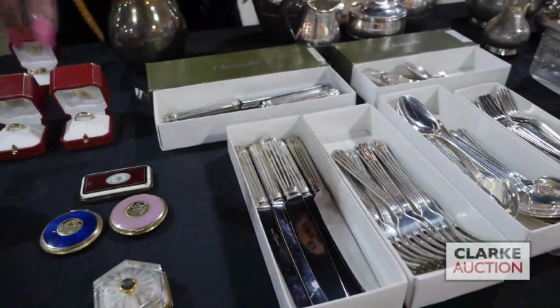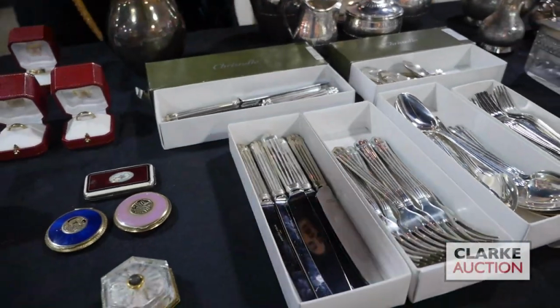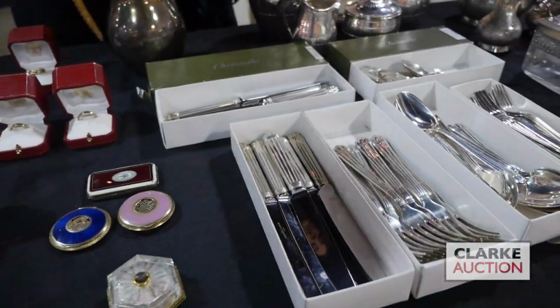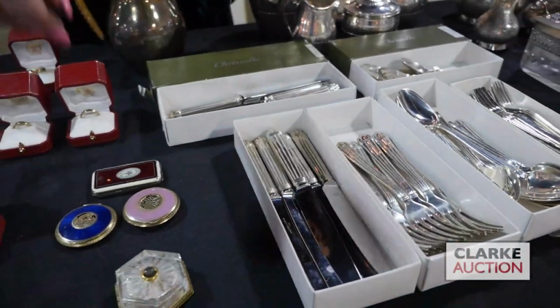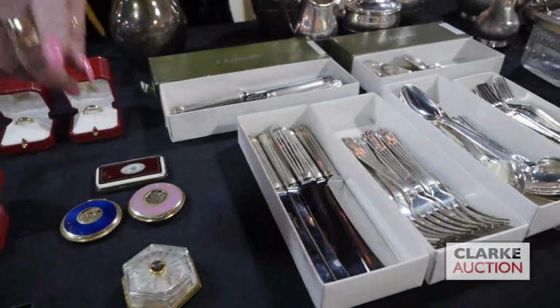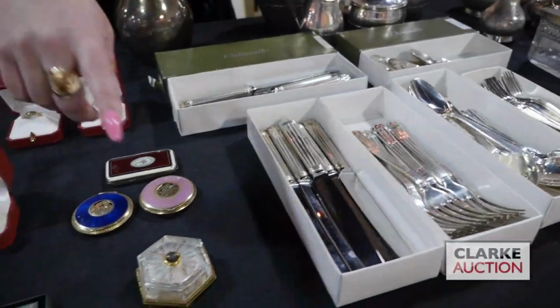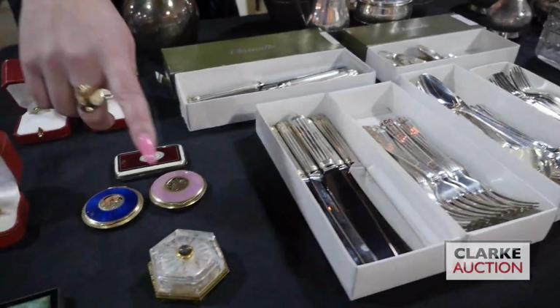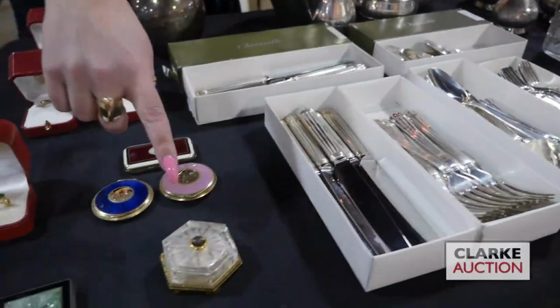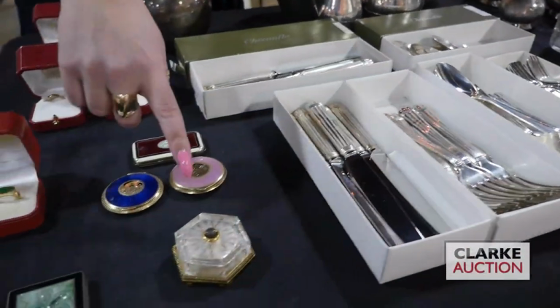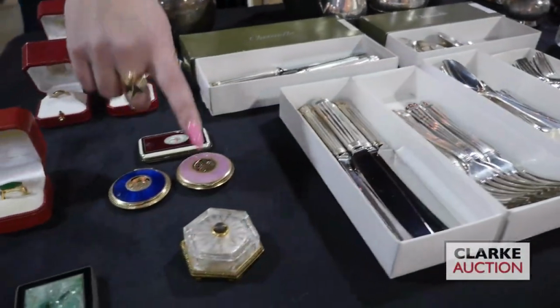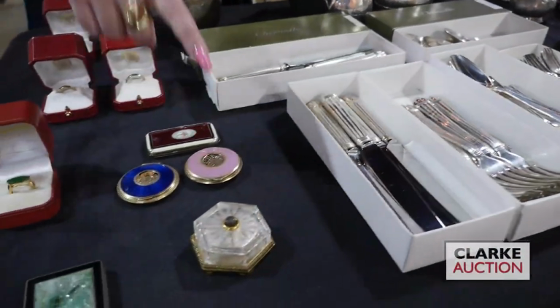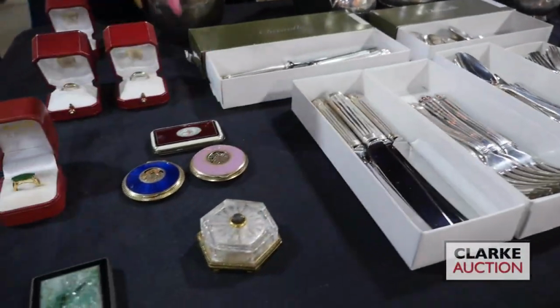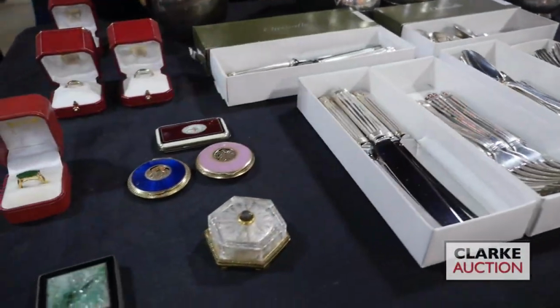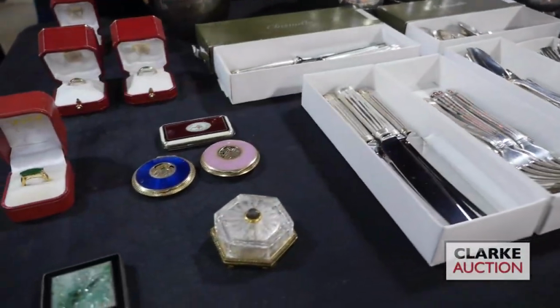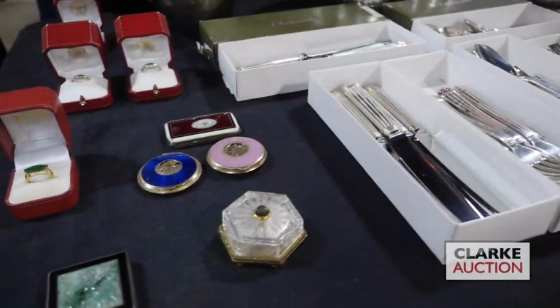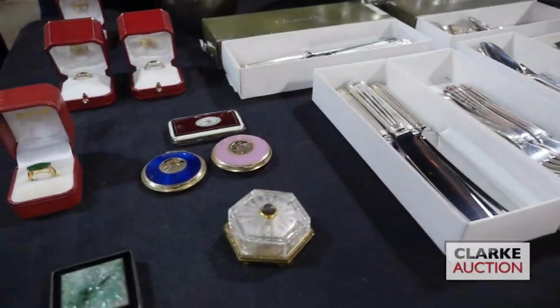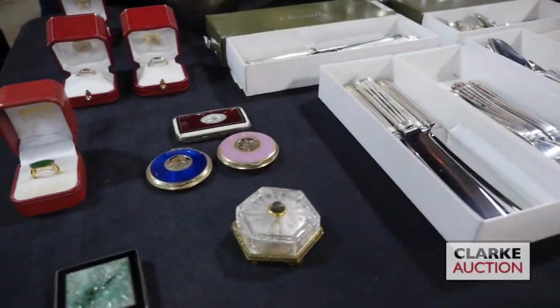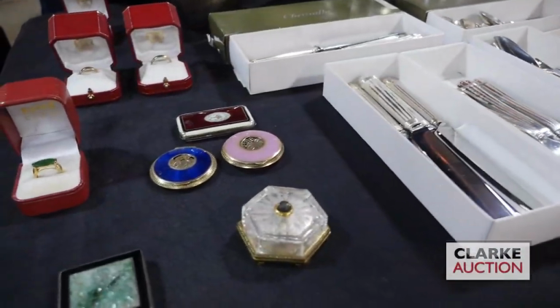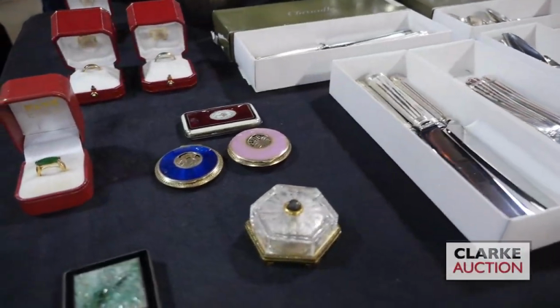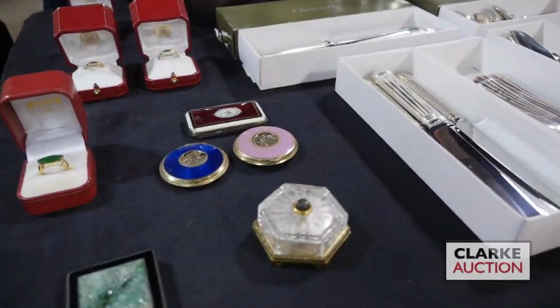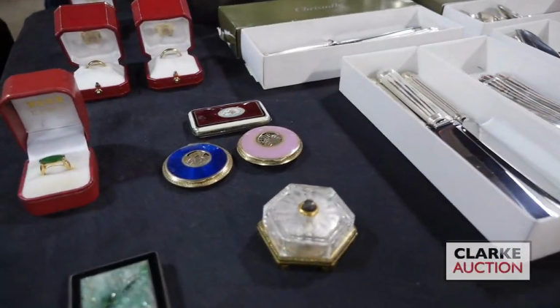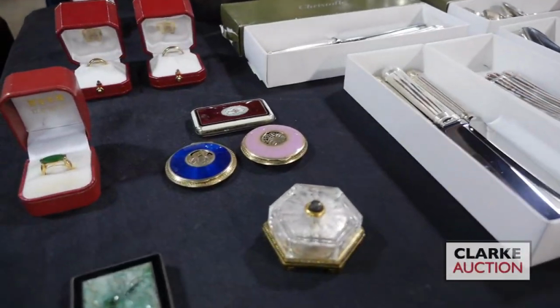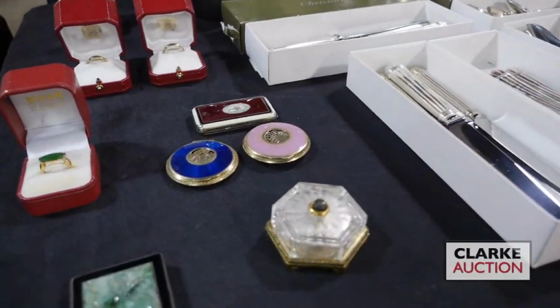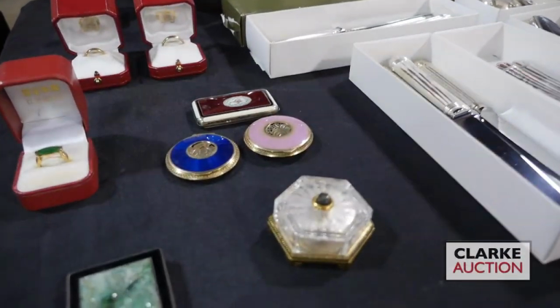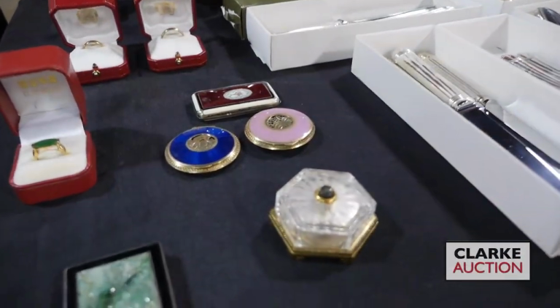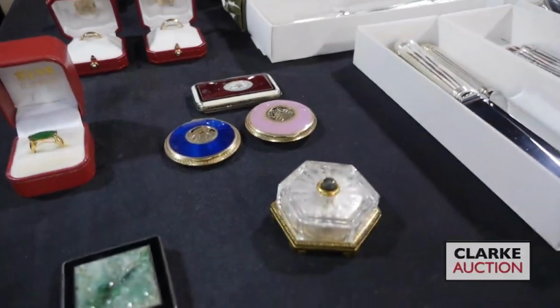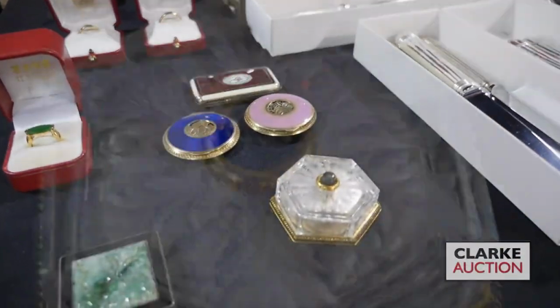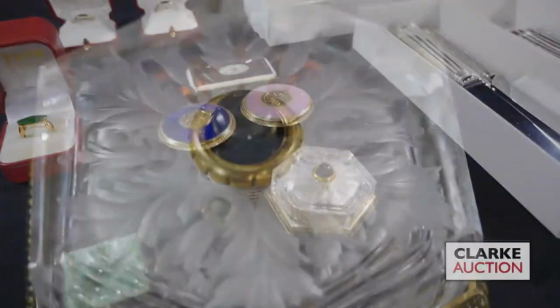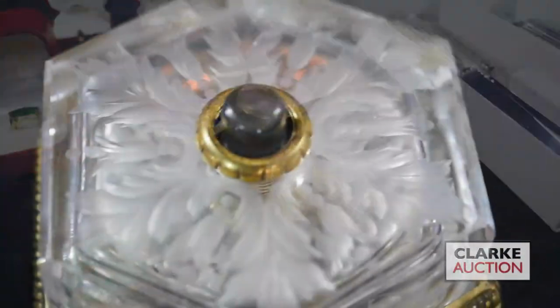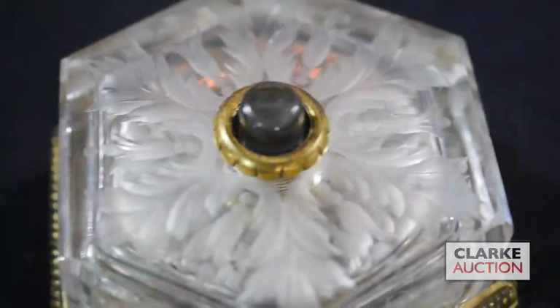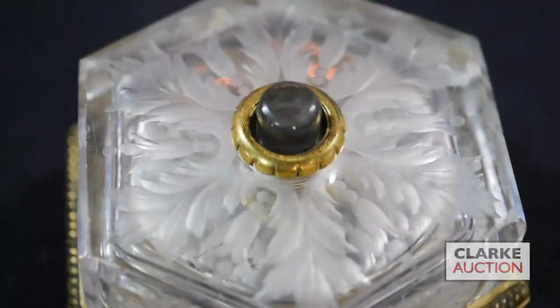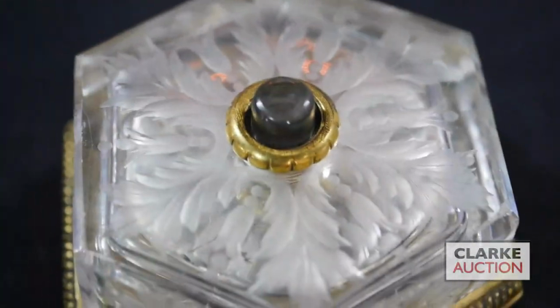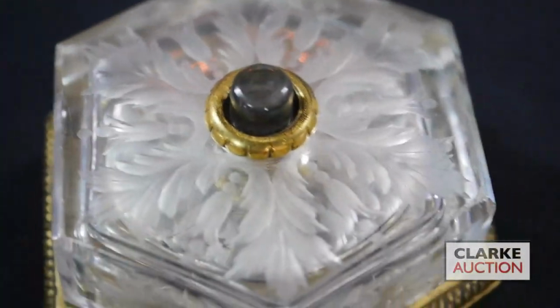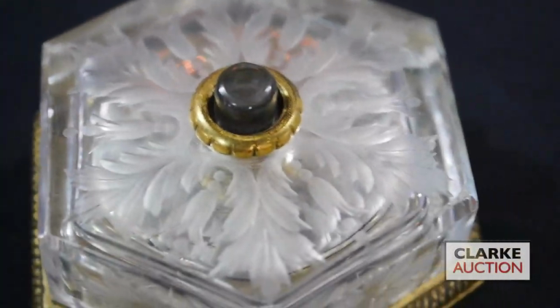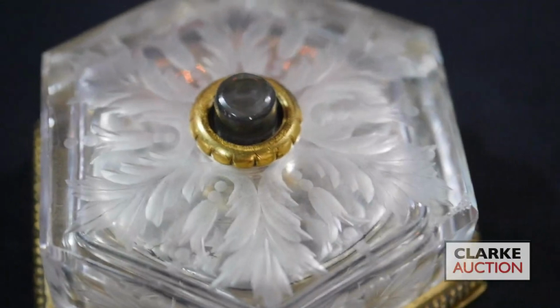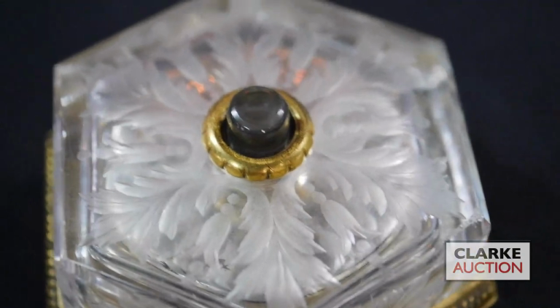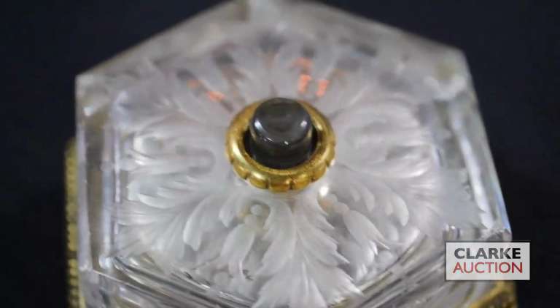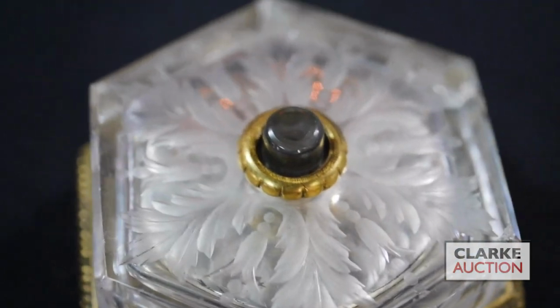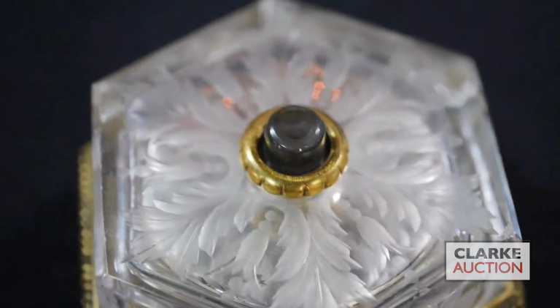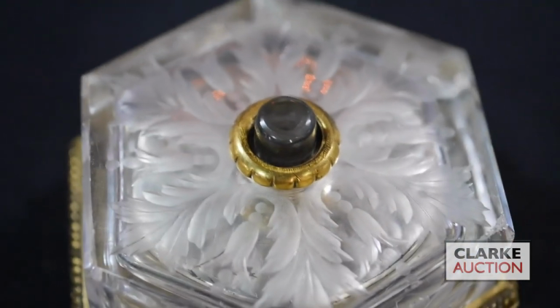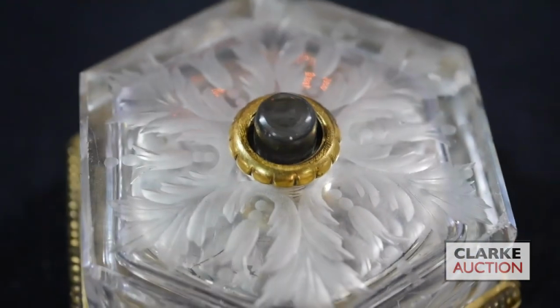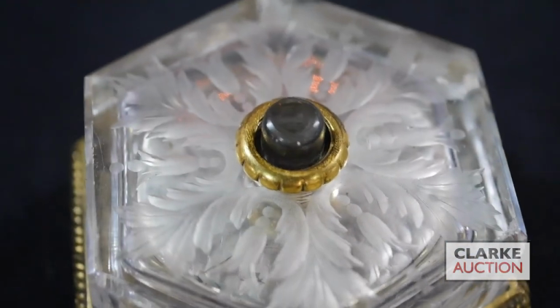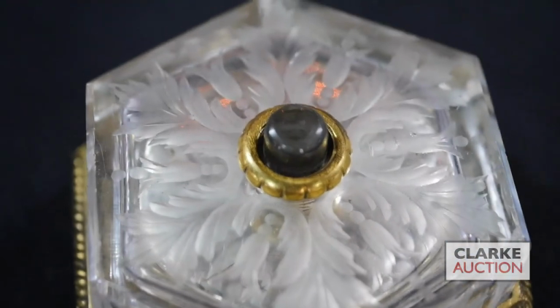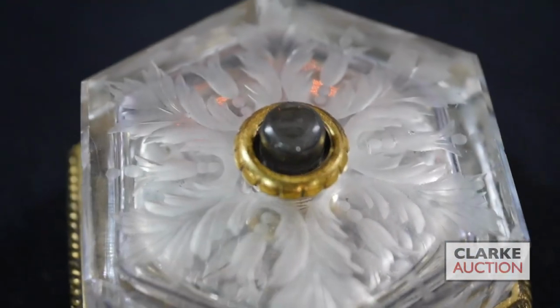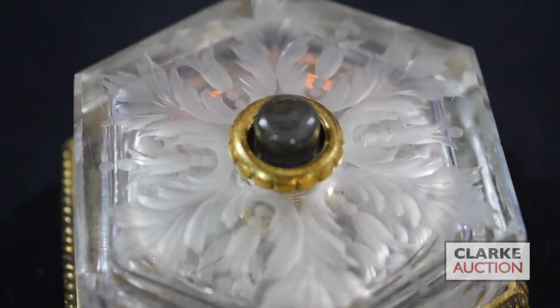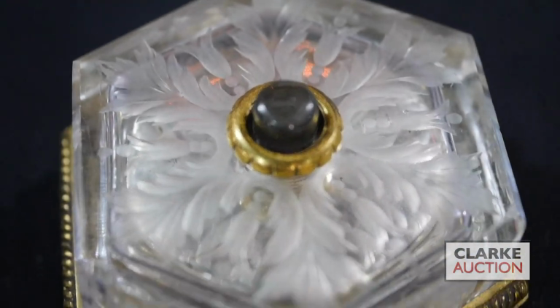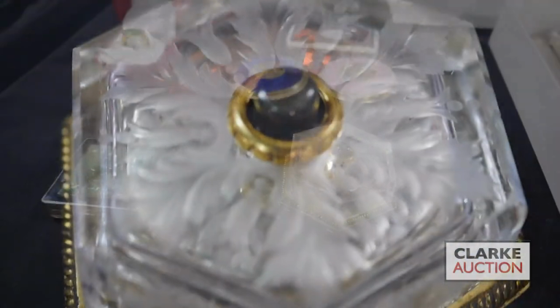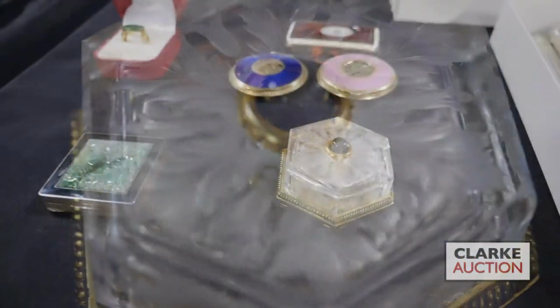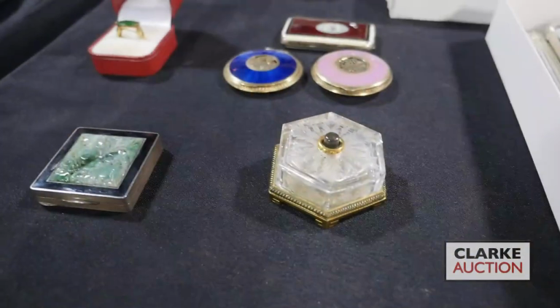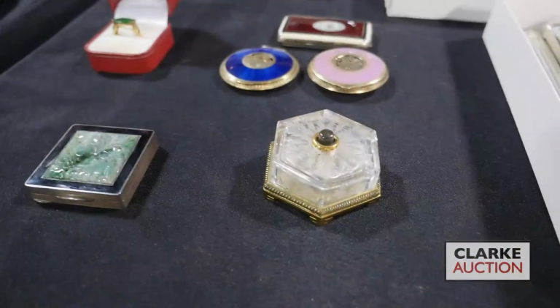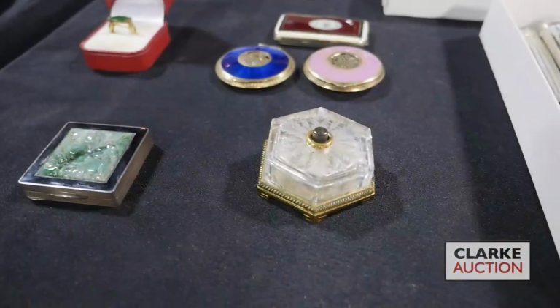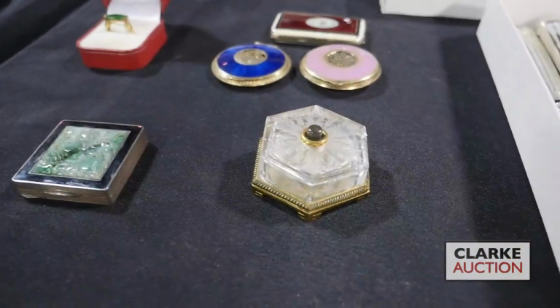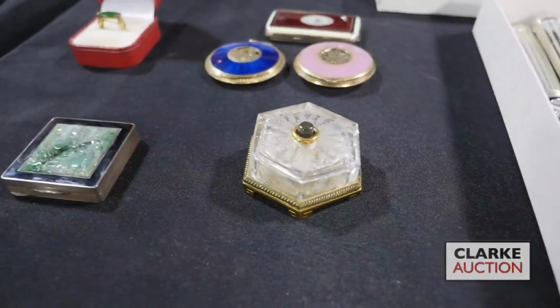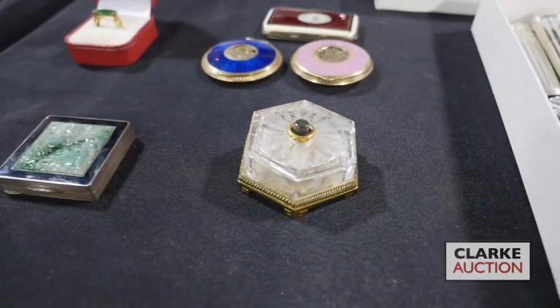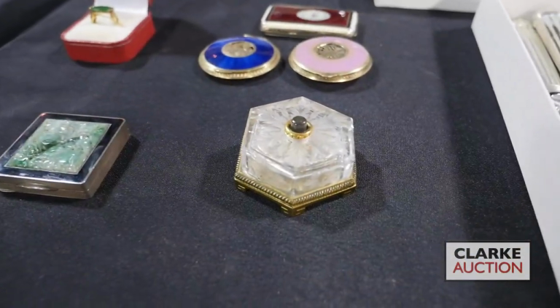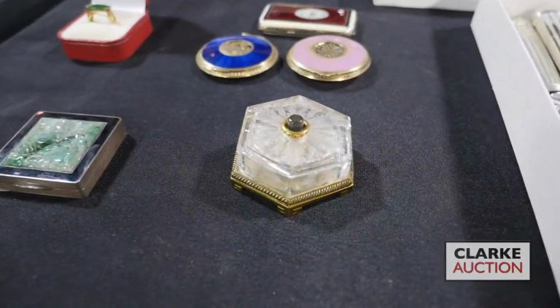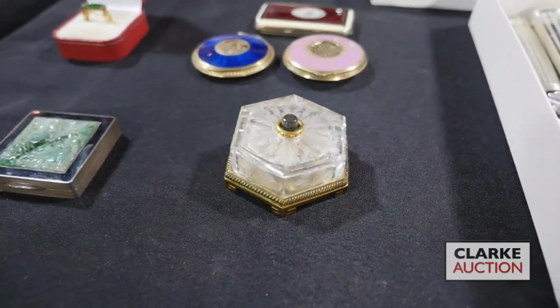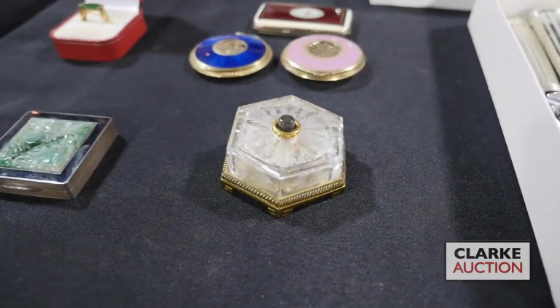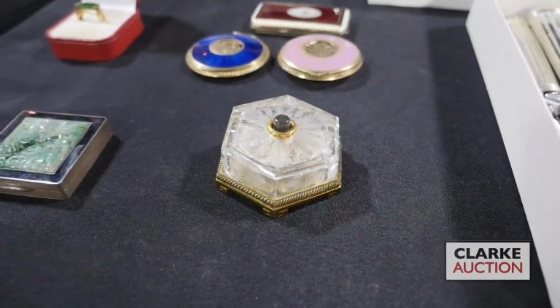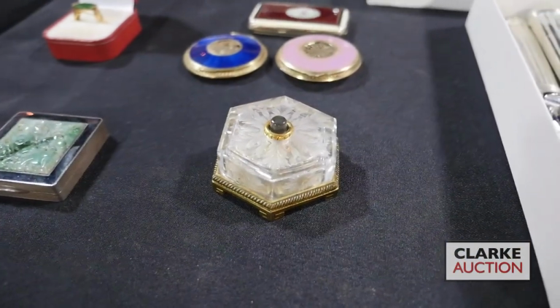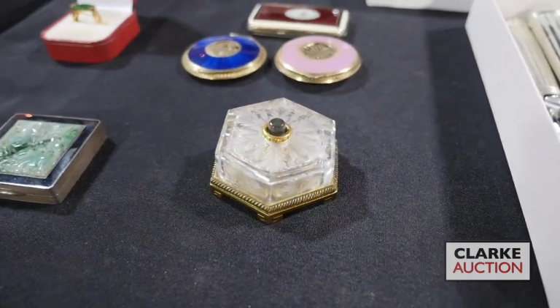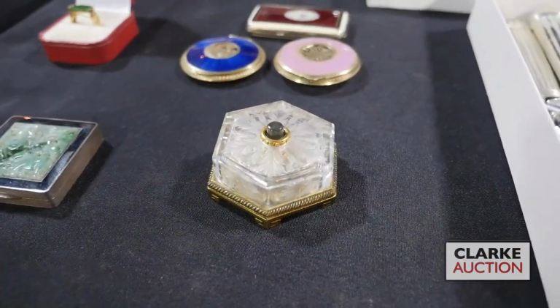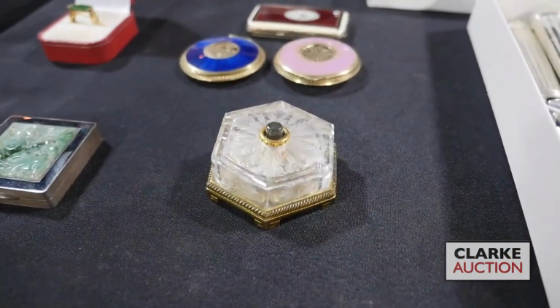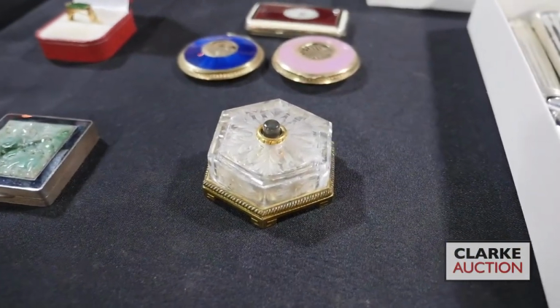We have this beautiful gilt bronze and carved rock crystal bell push by EF Caldwell, estimated at four to six hundred.